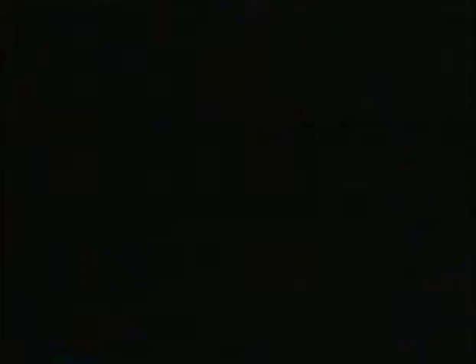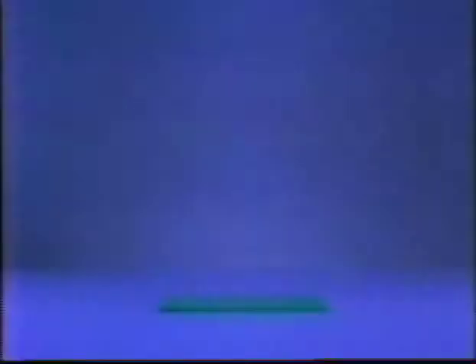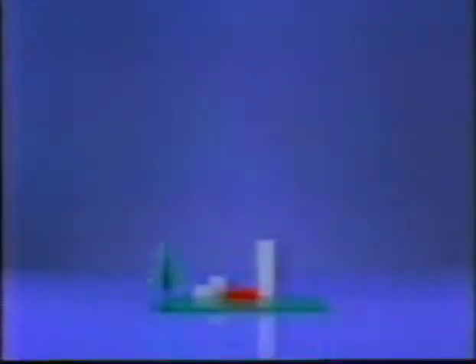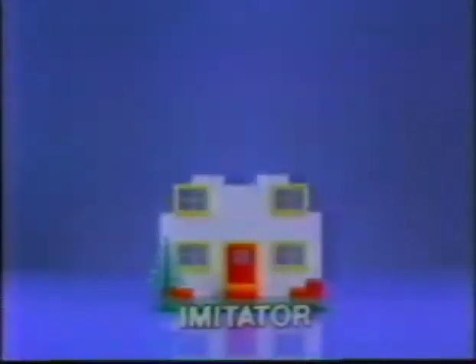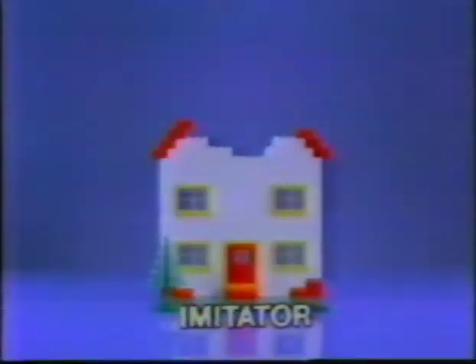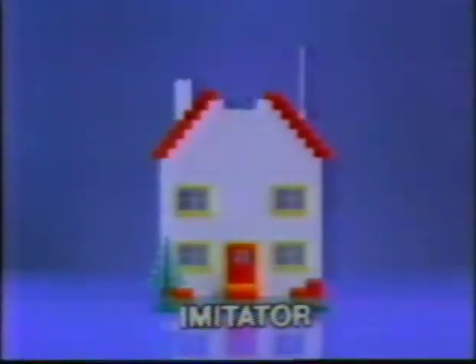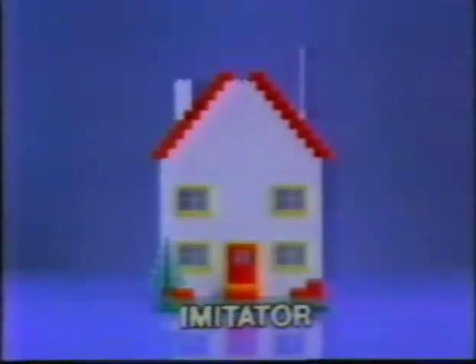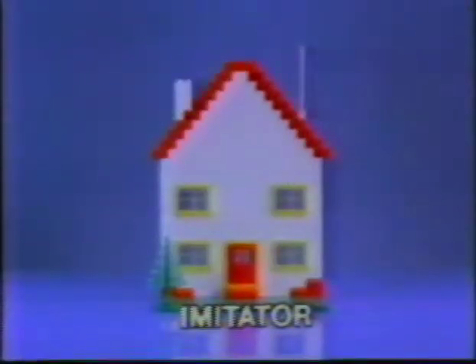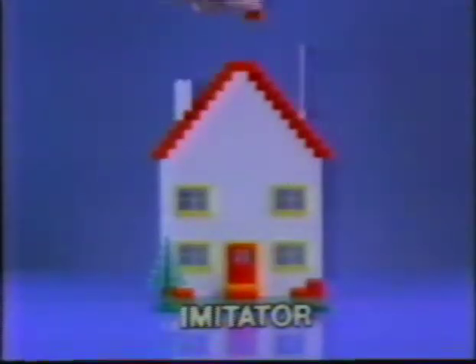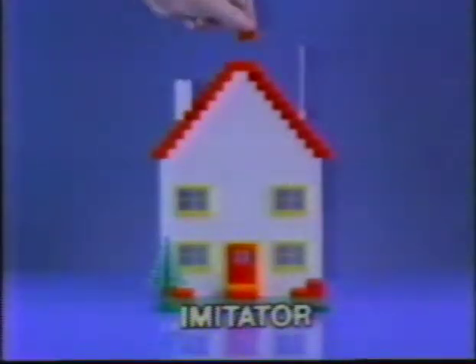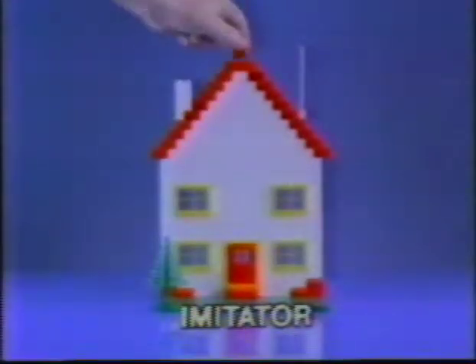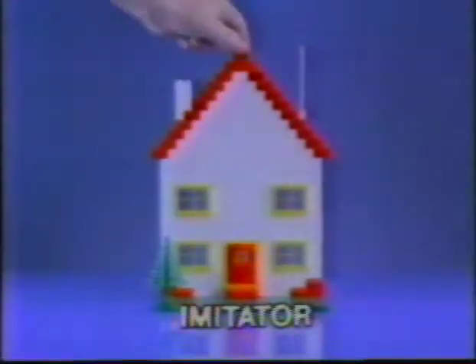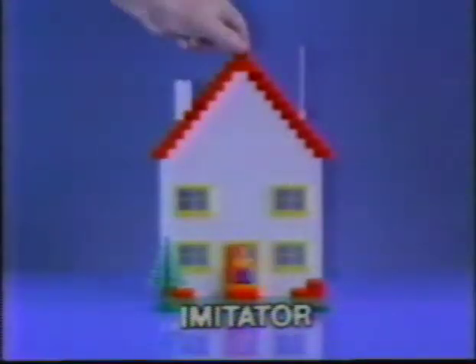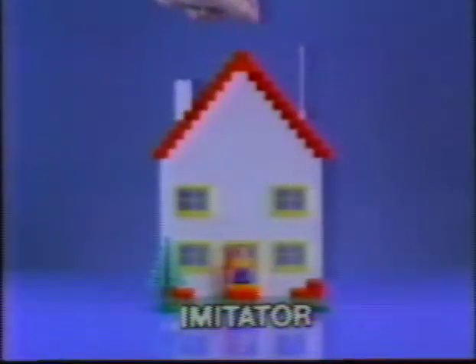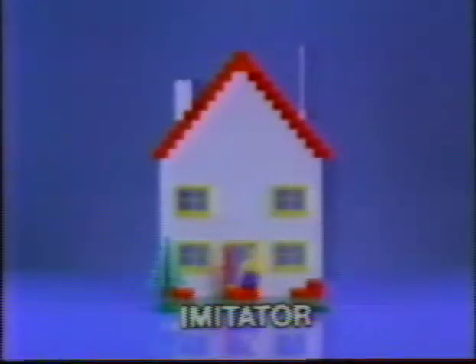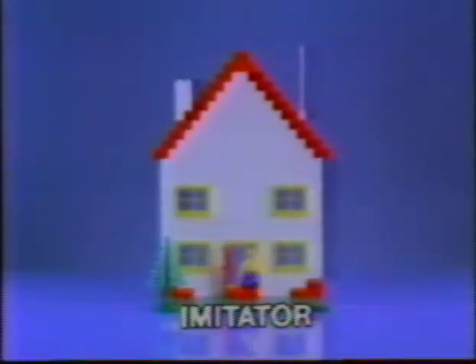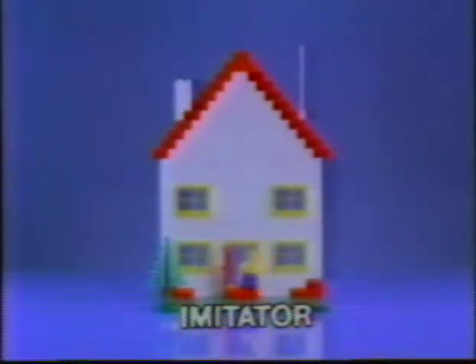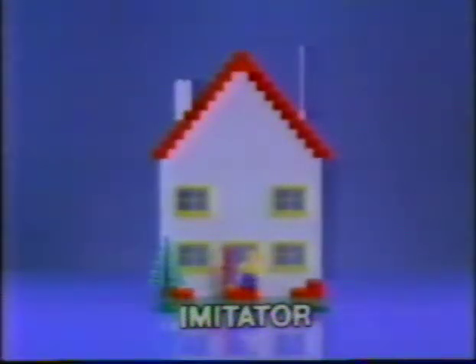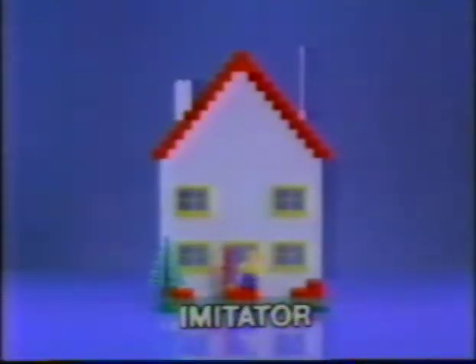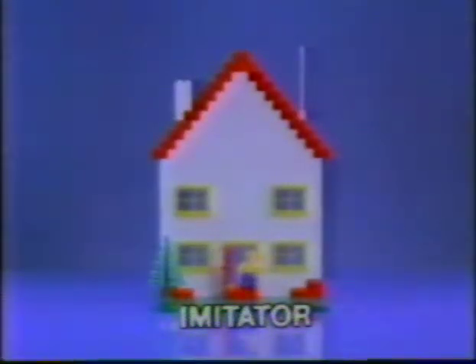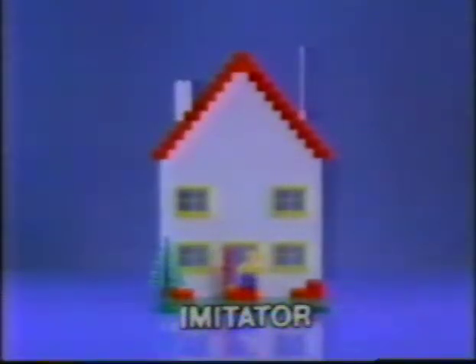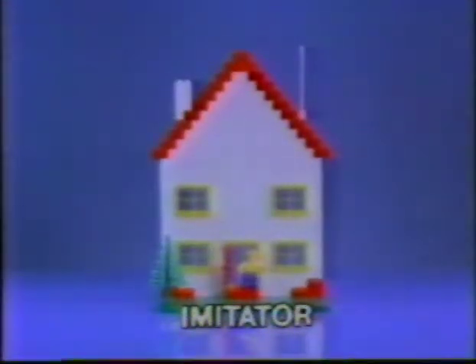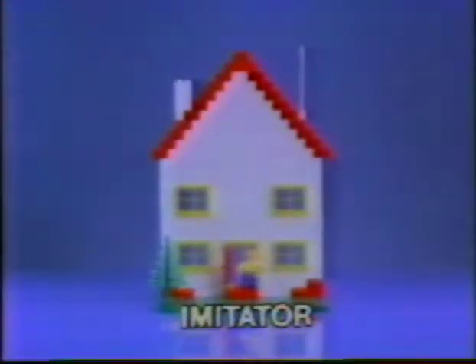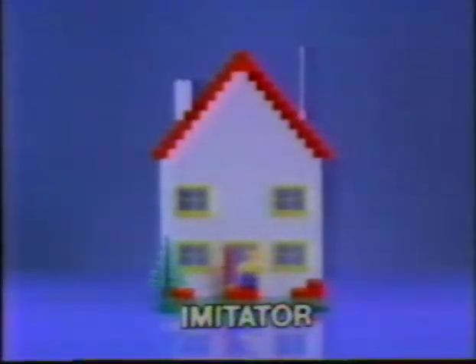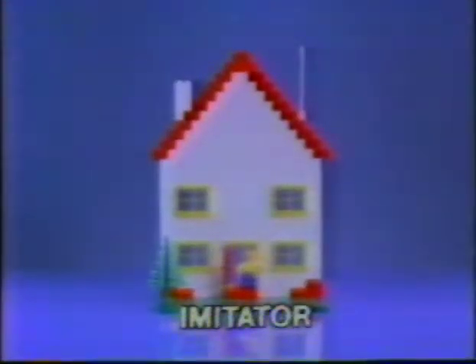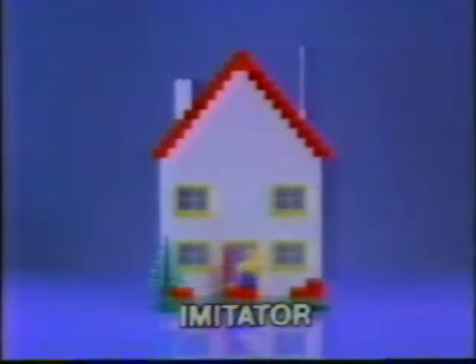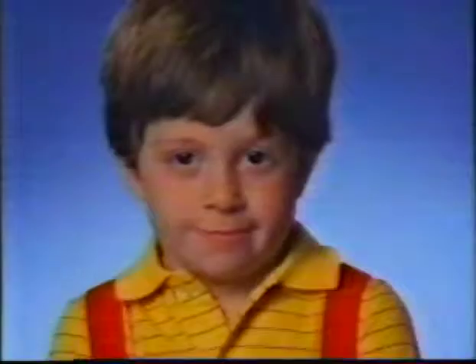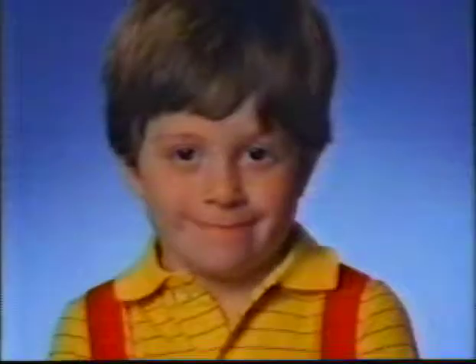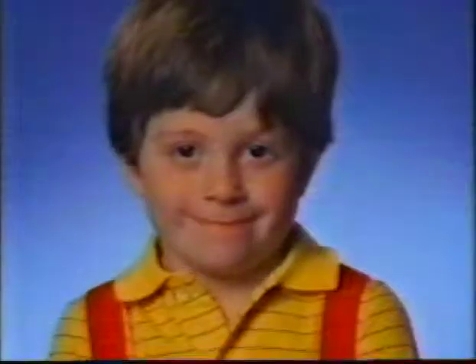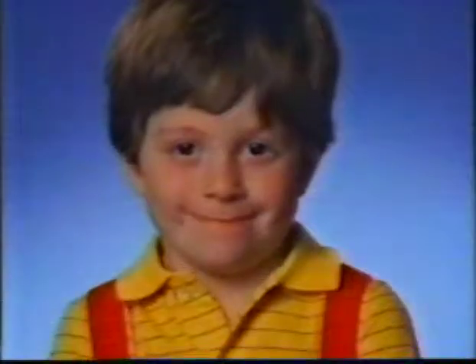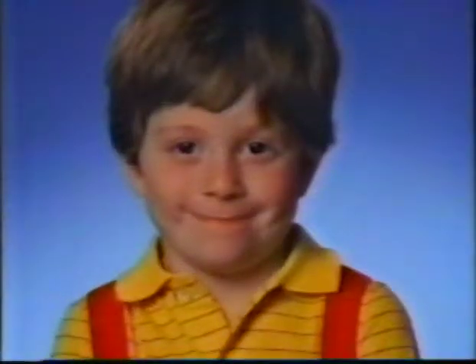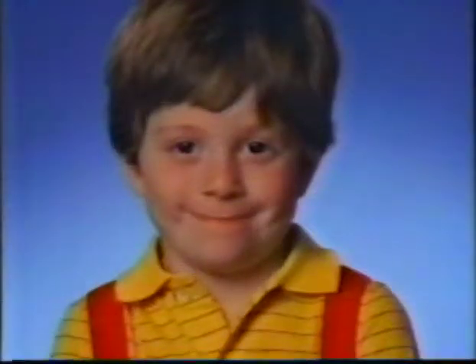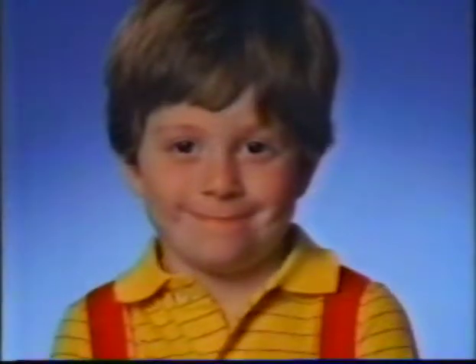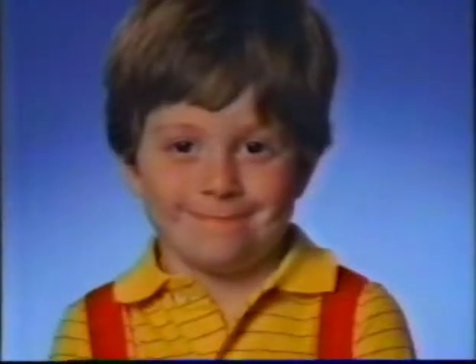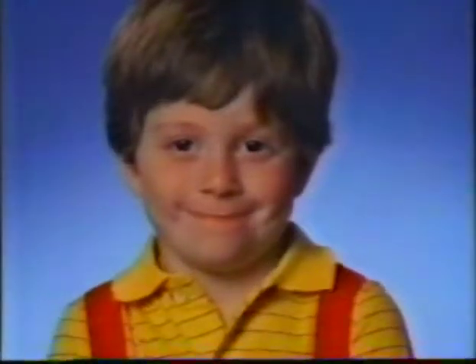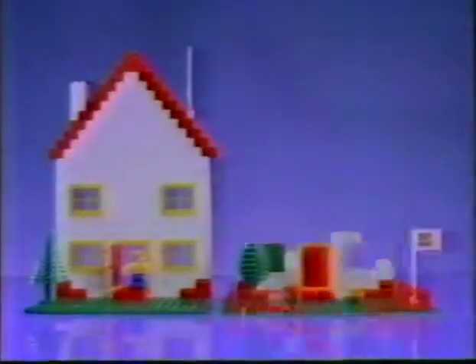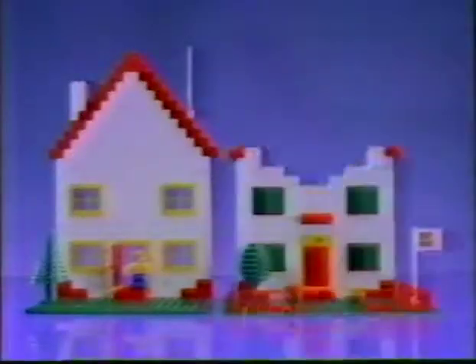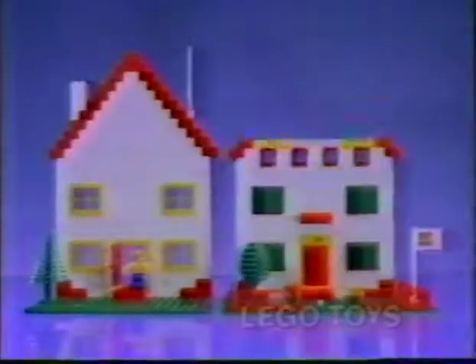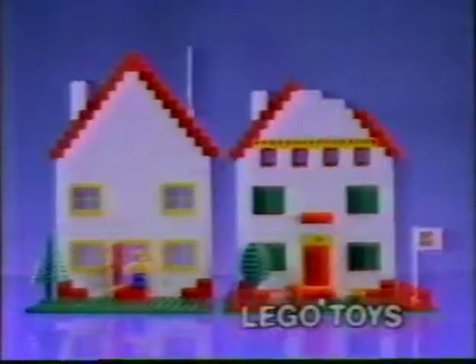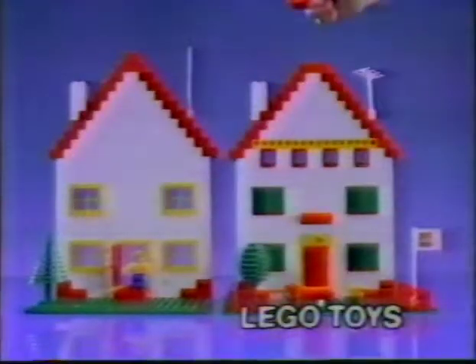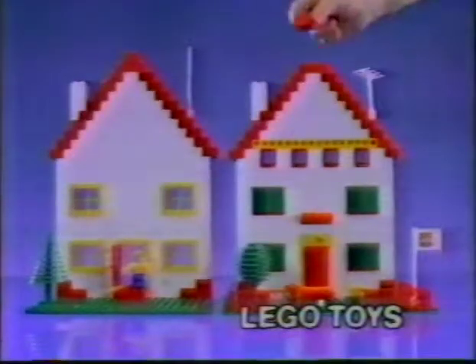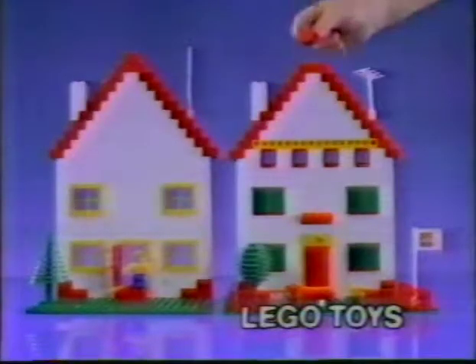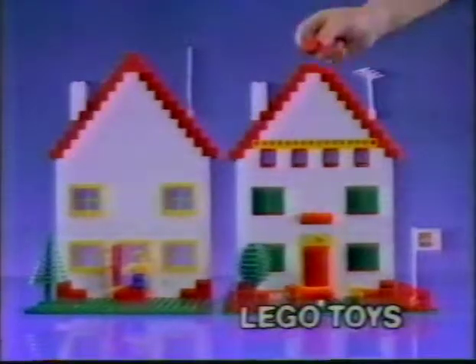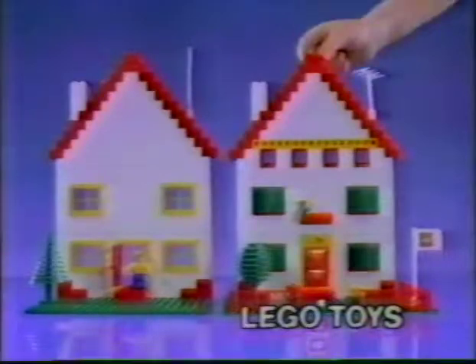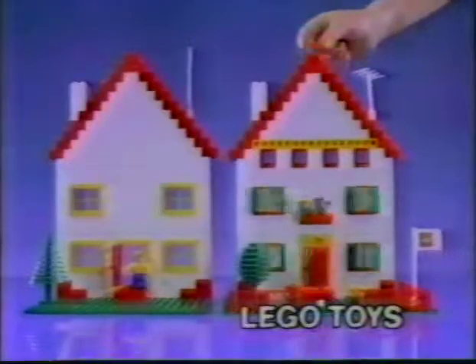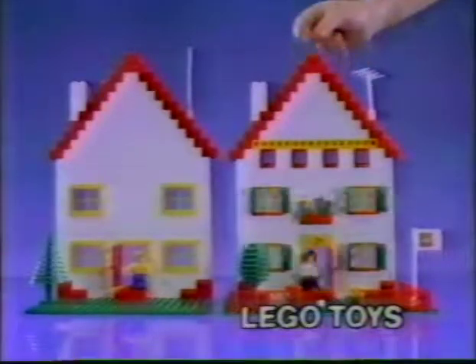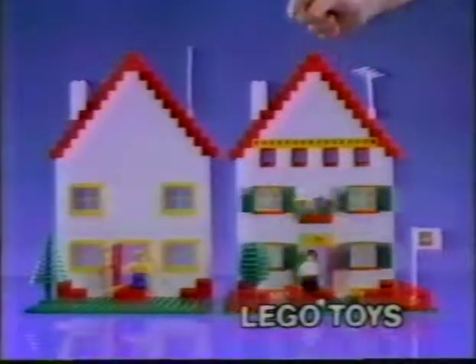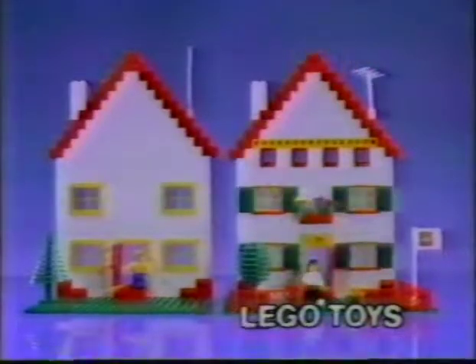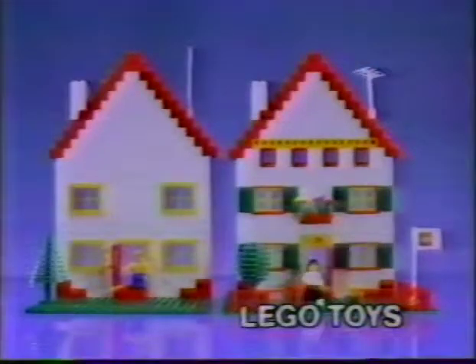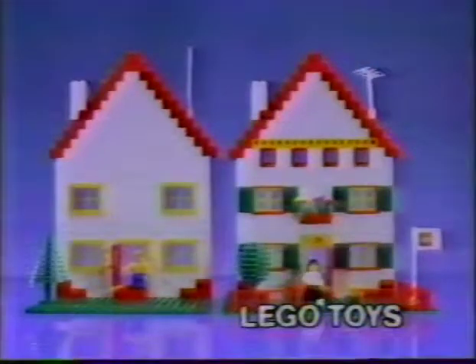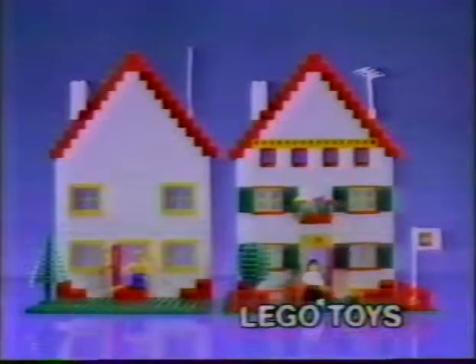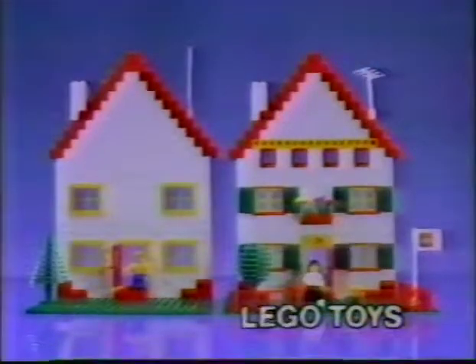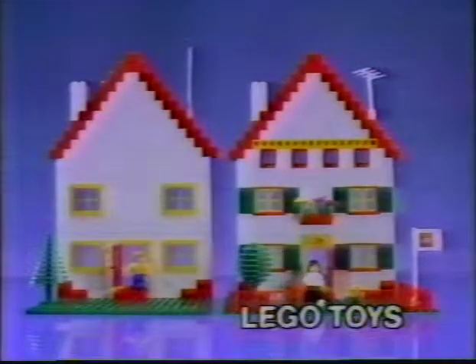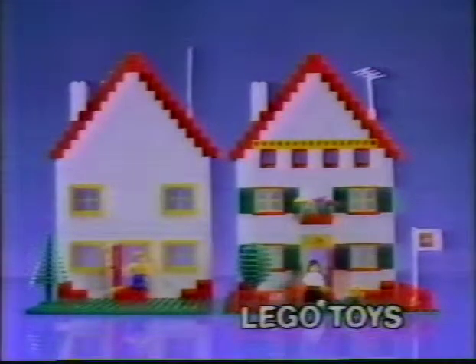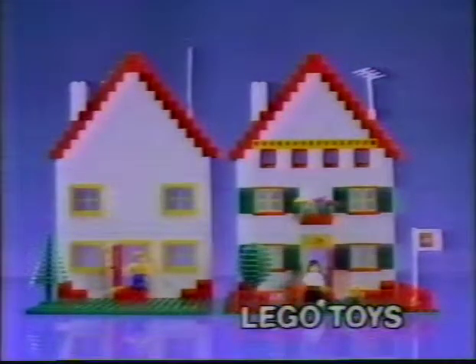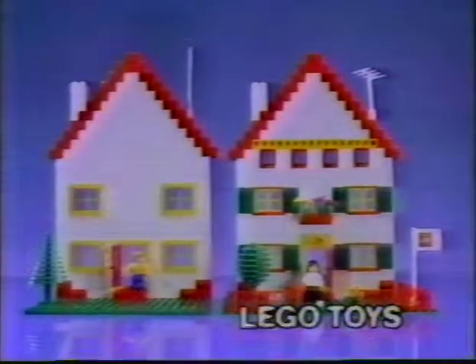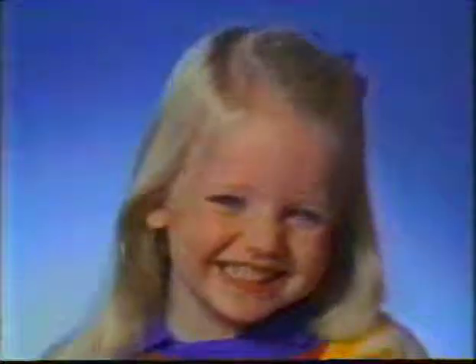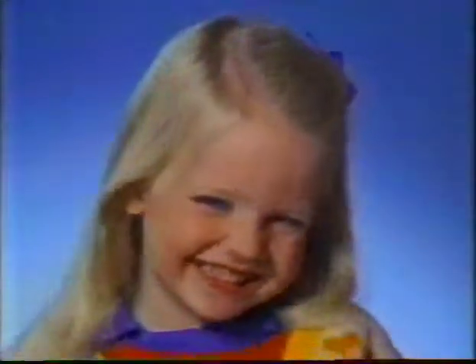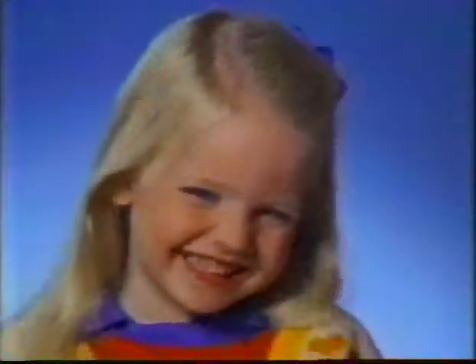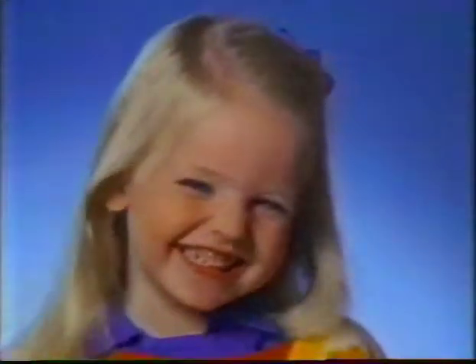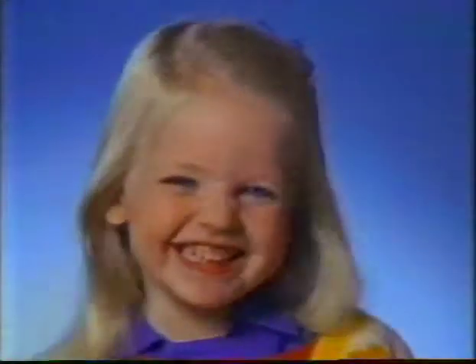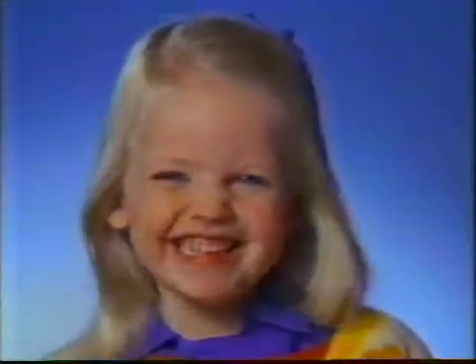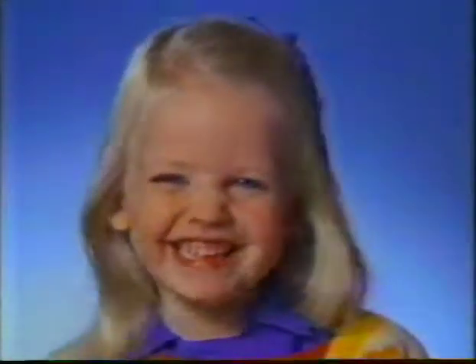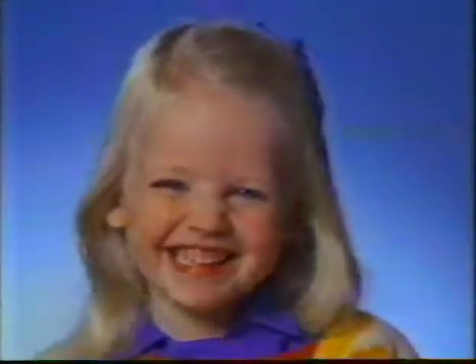This is the house that Jack built with imitation Lego basic sets. This is the house that Jill built with real Lego basic sets.